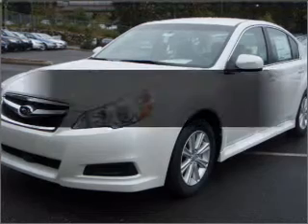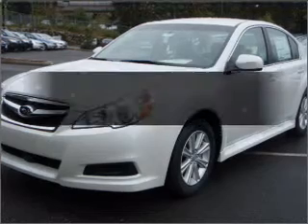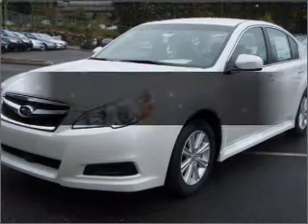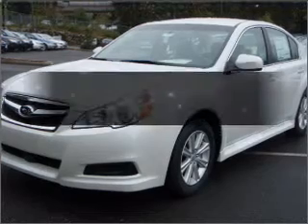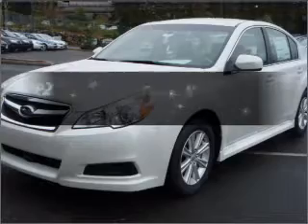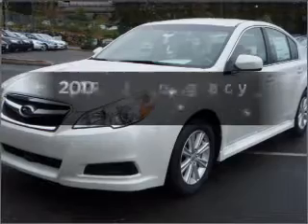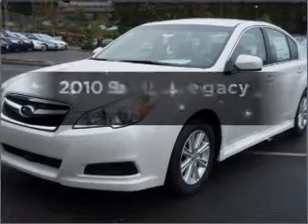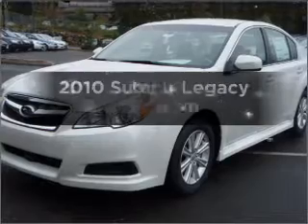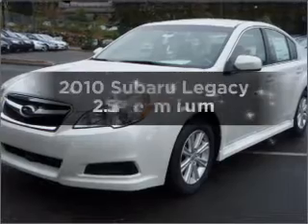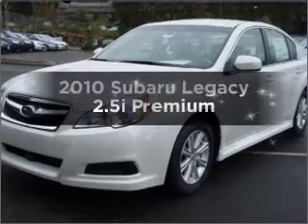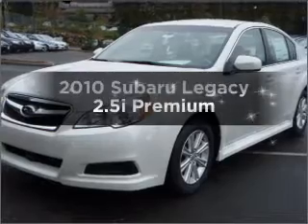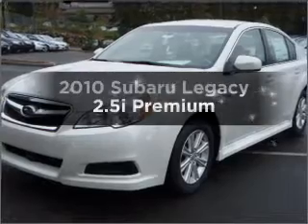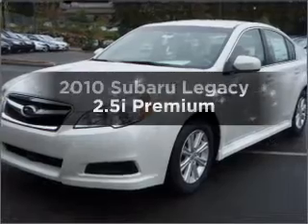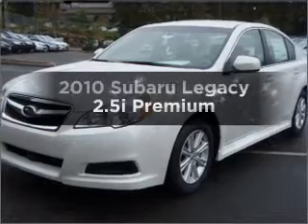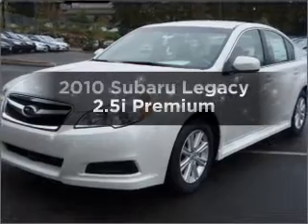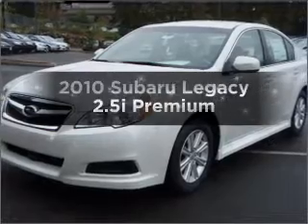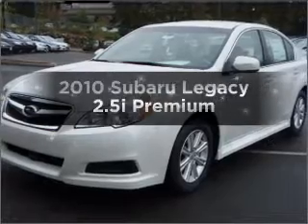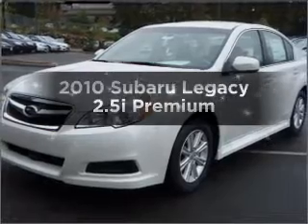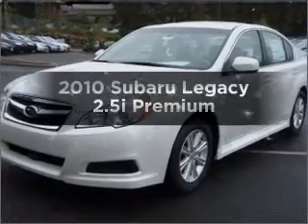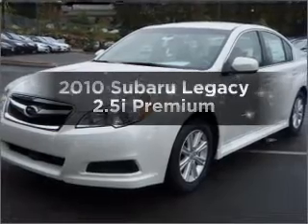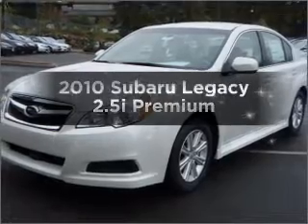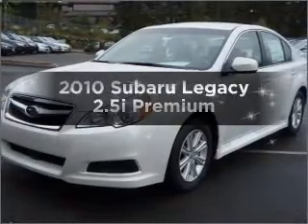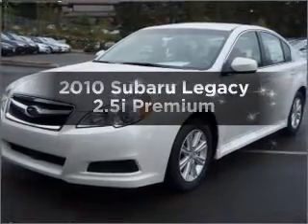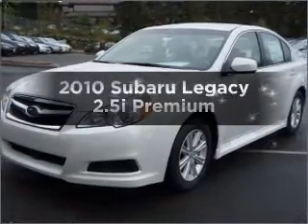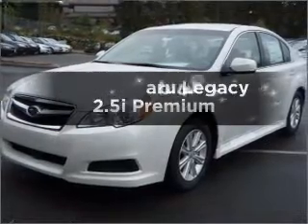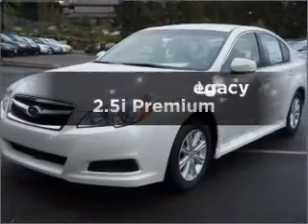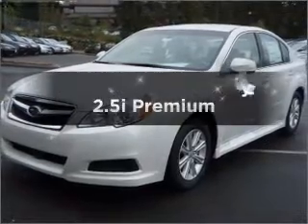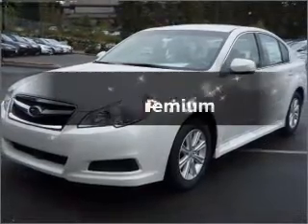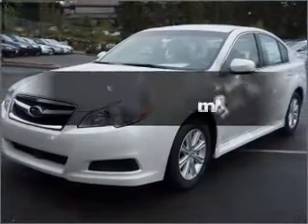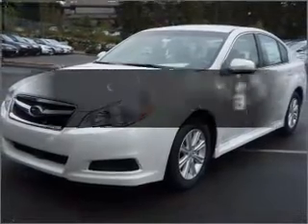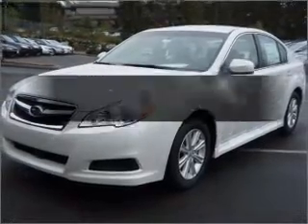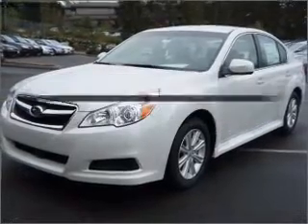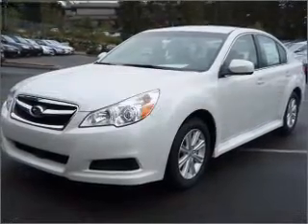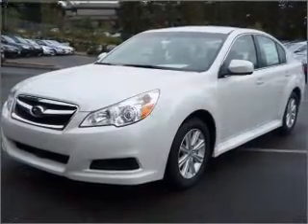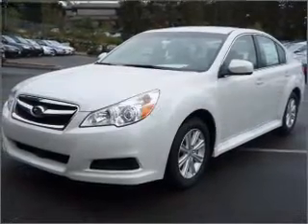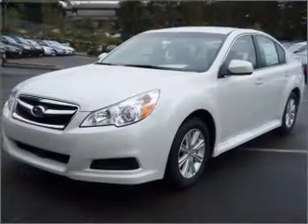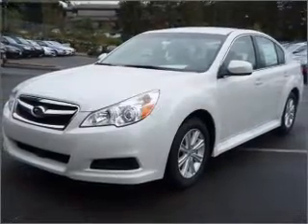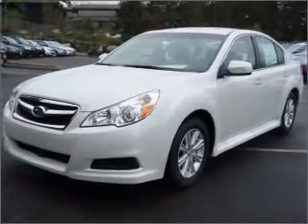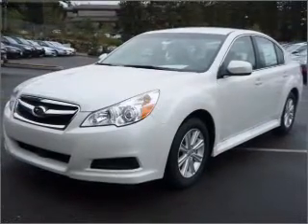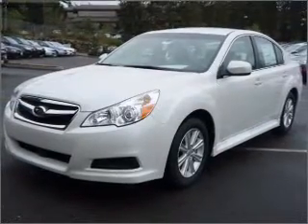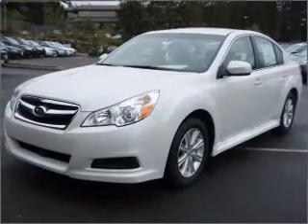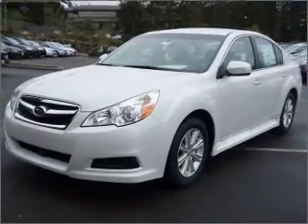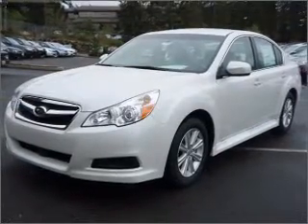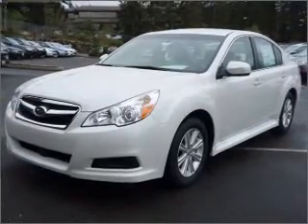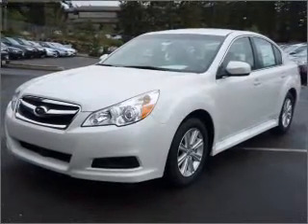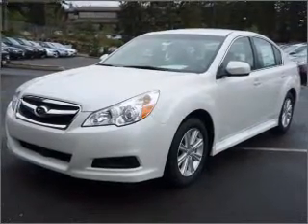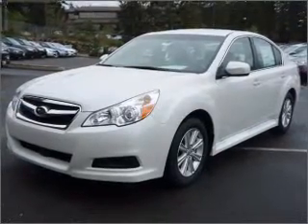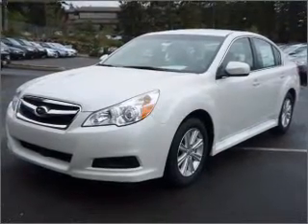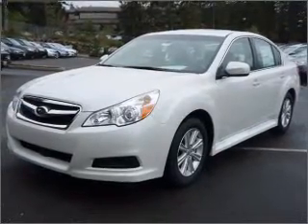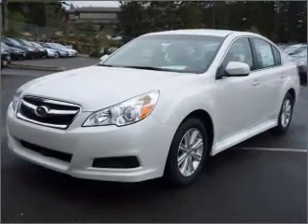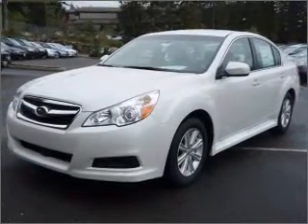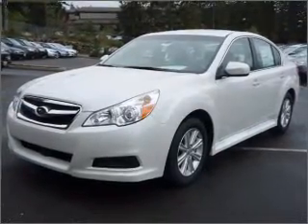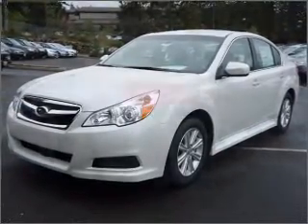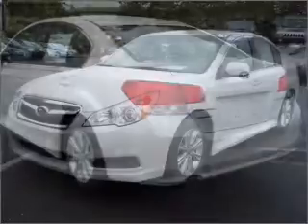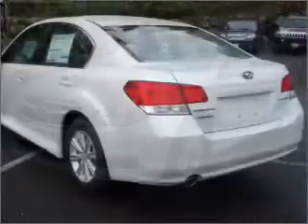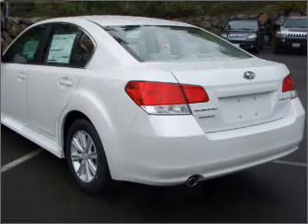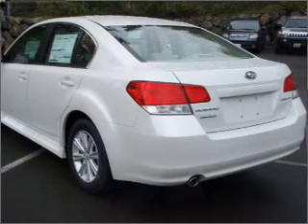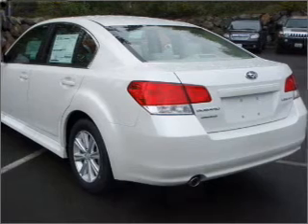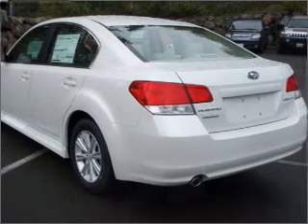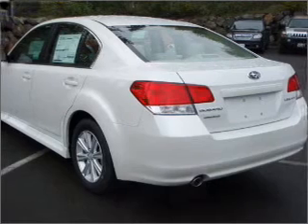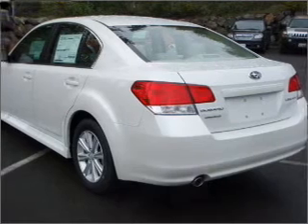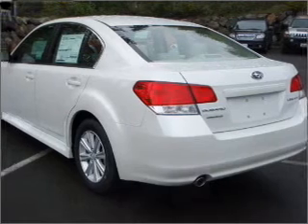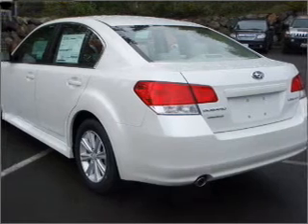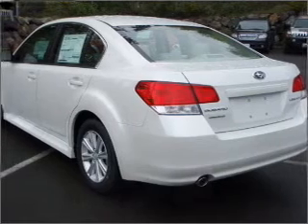Imagine yourself in this 2010 Subaru Legacy. If you're looking for a first-rate auto, this one could be yours today.